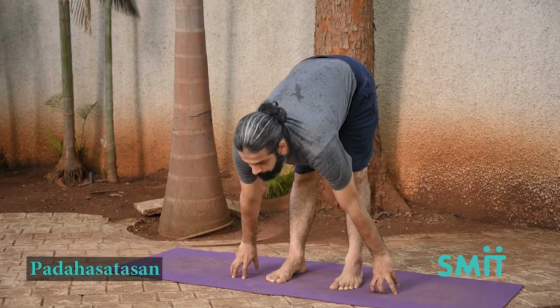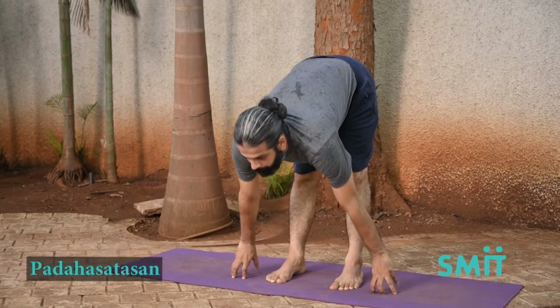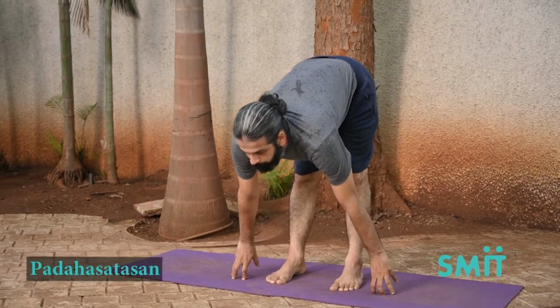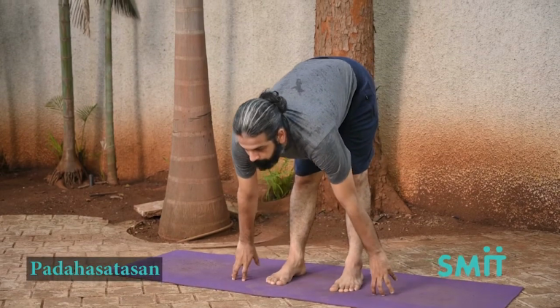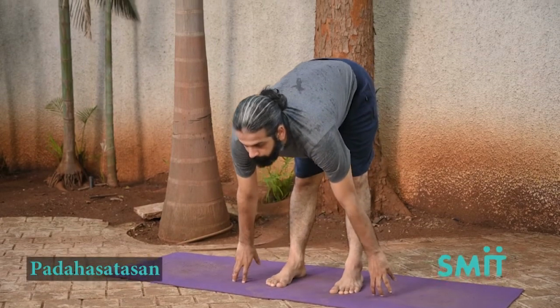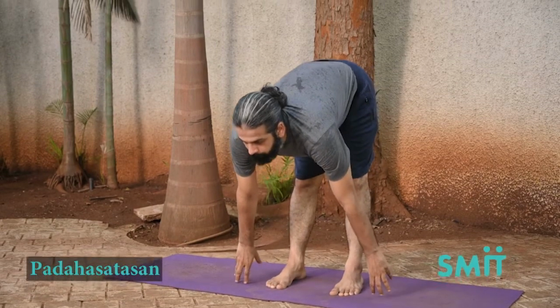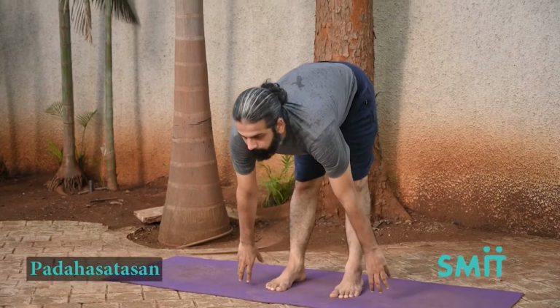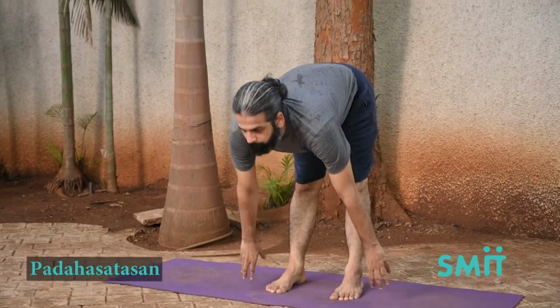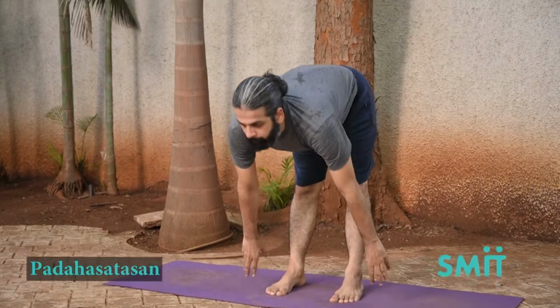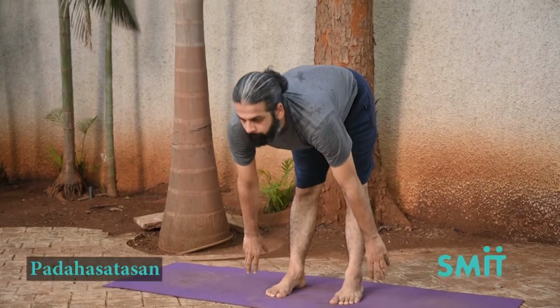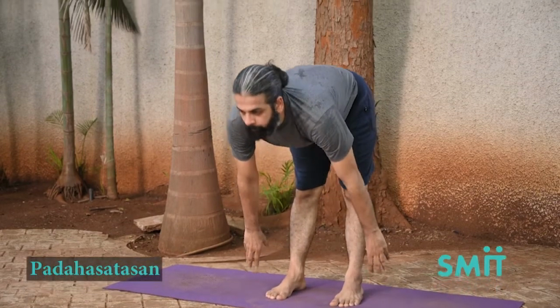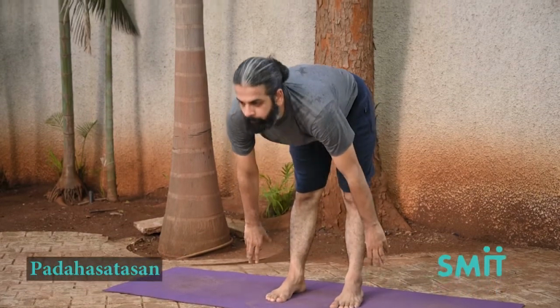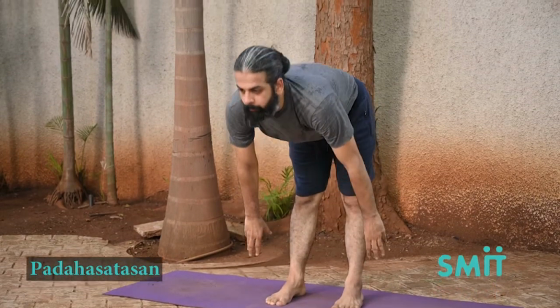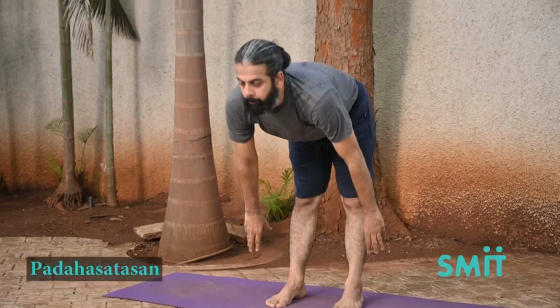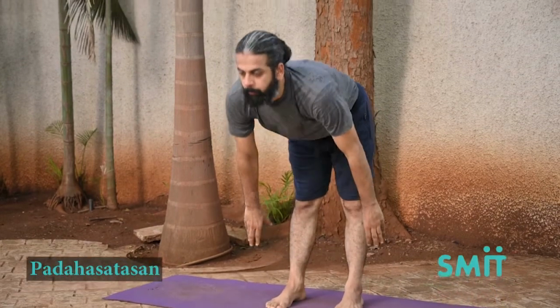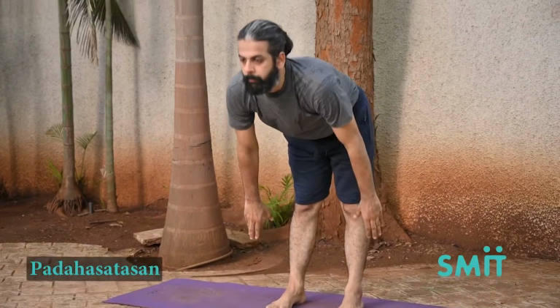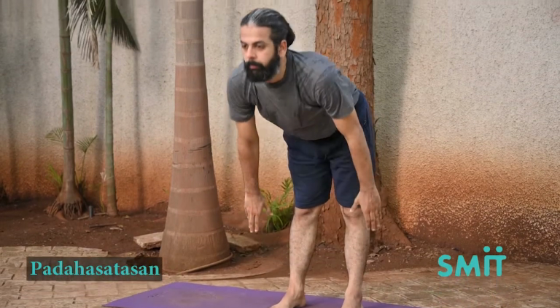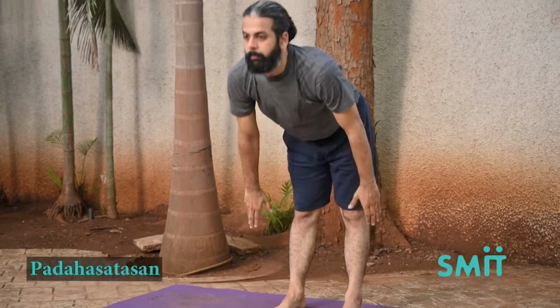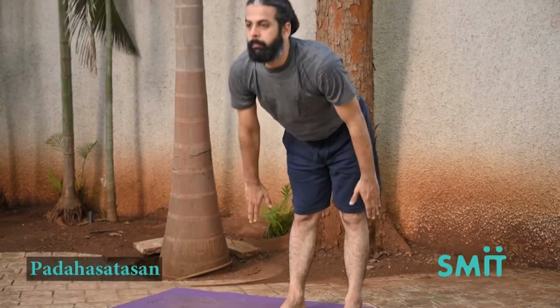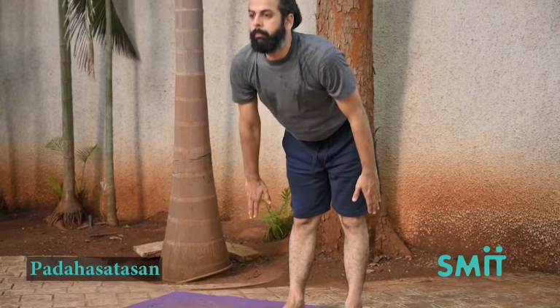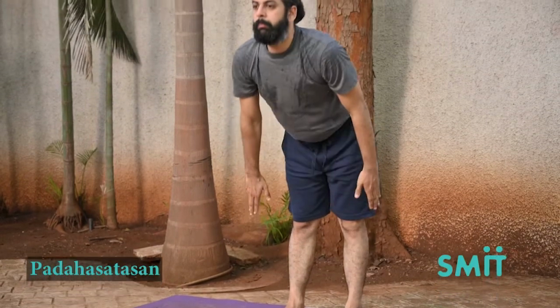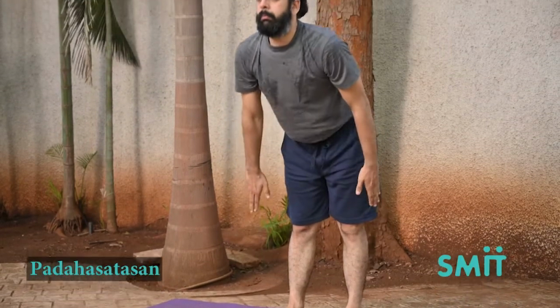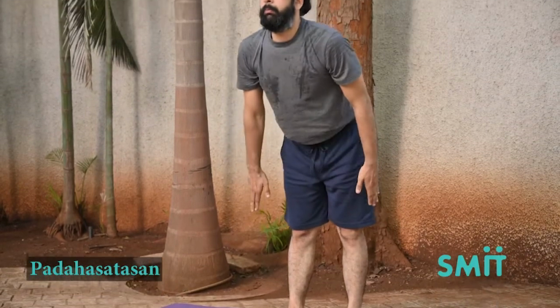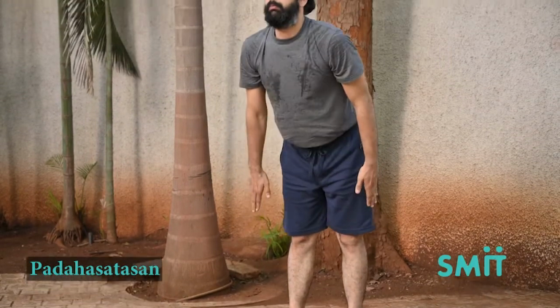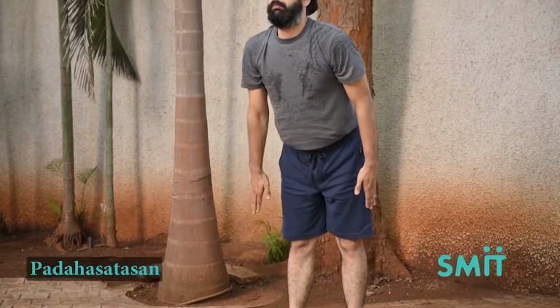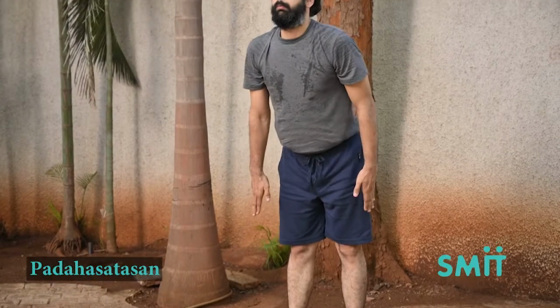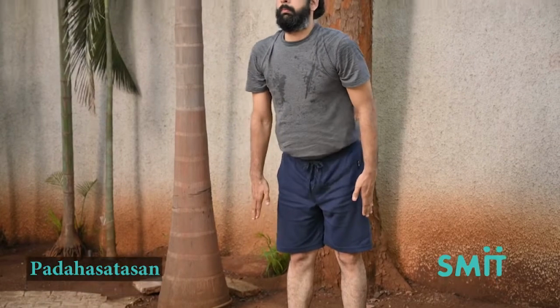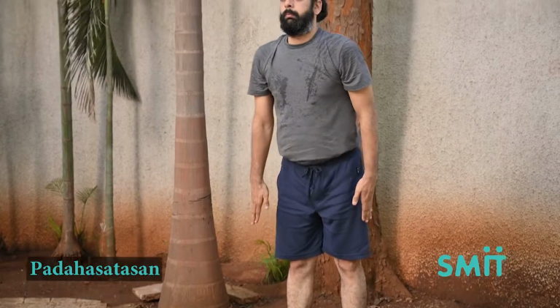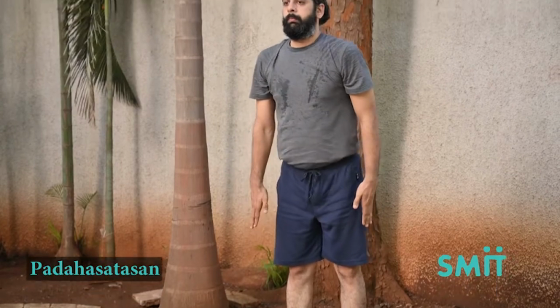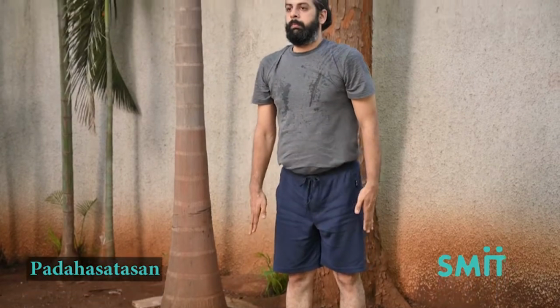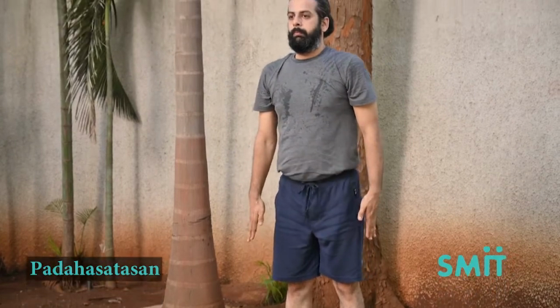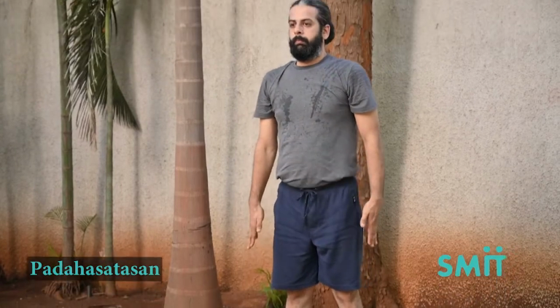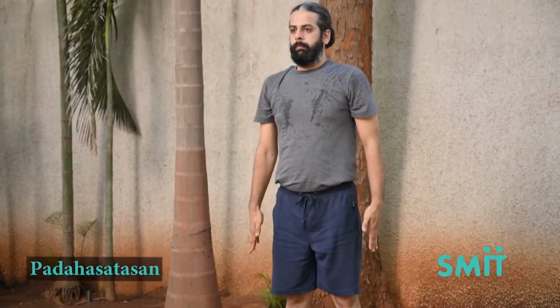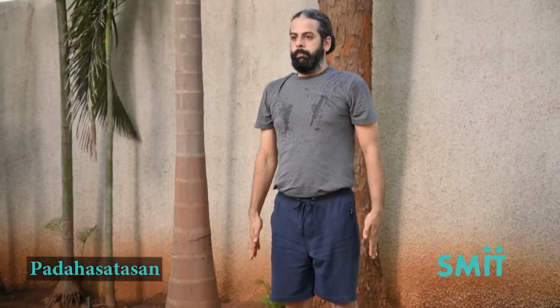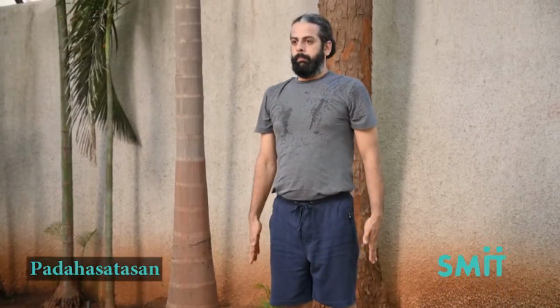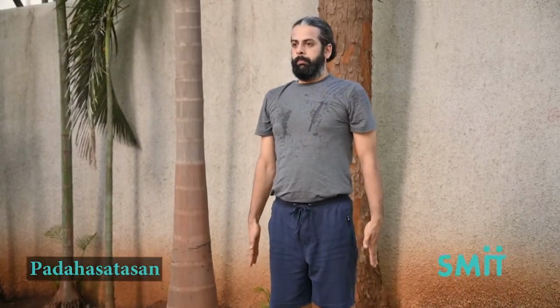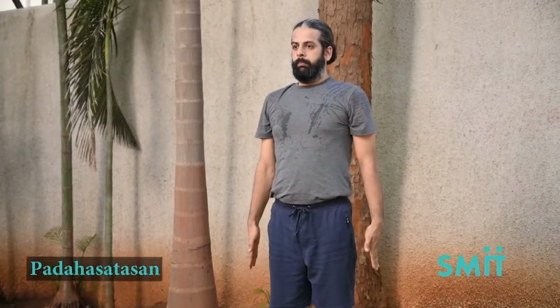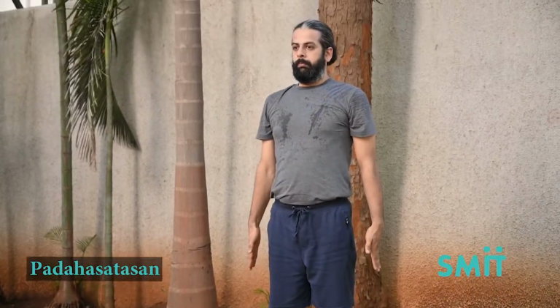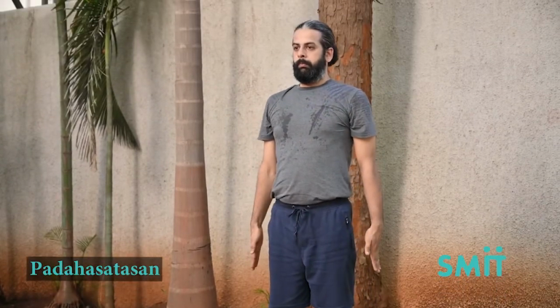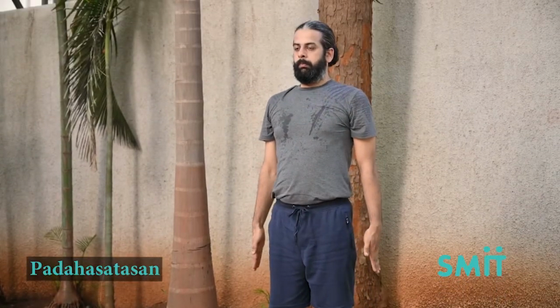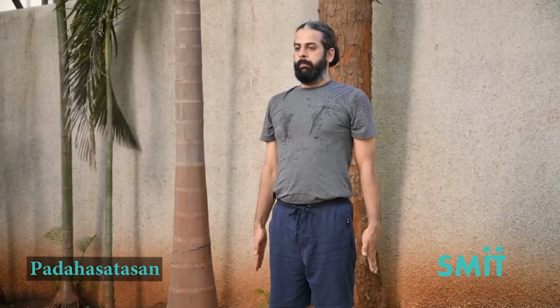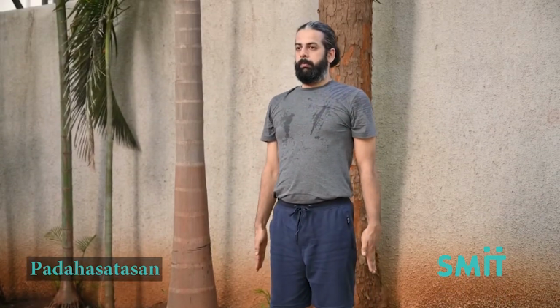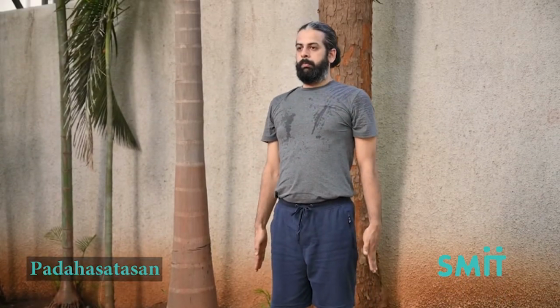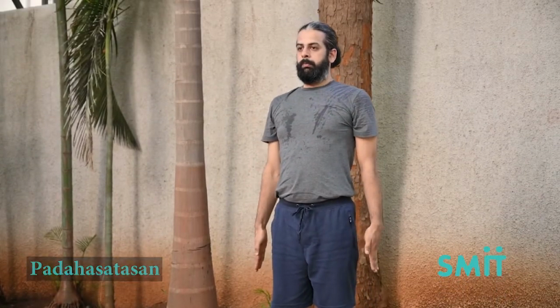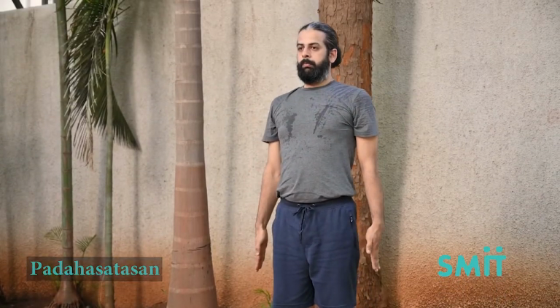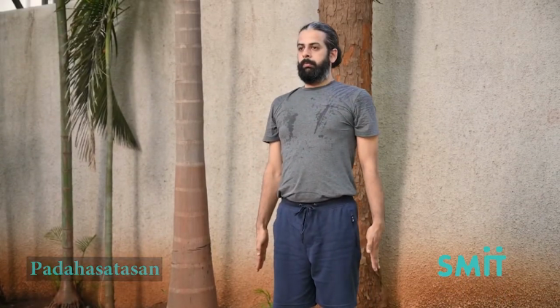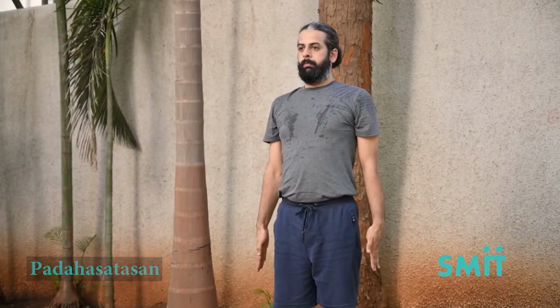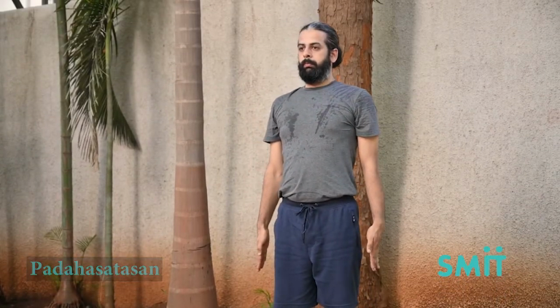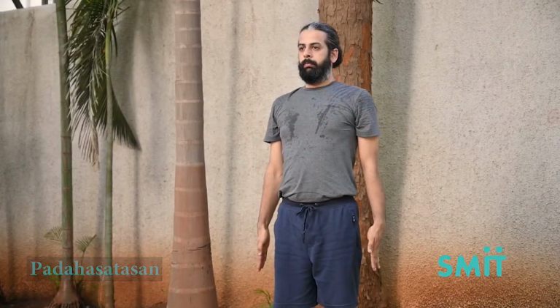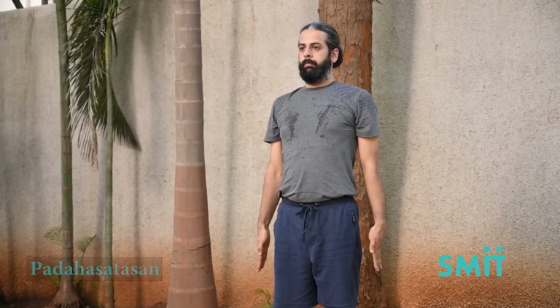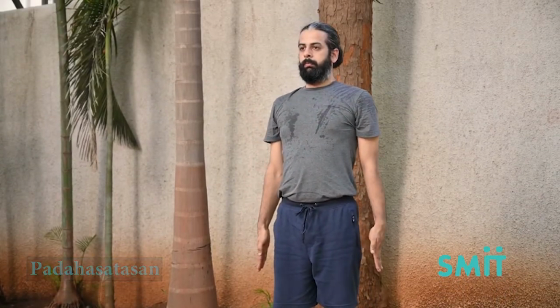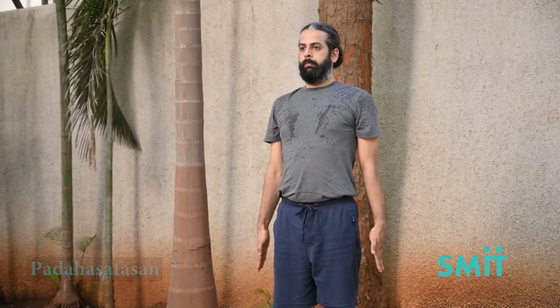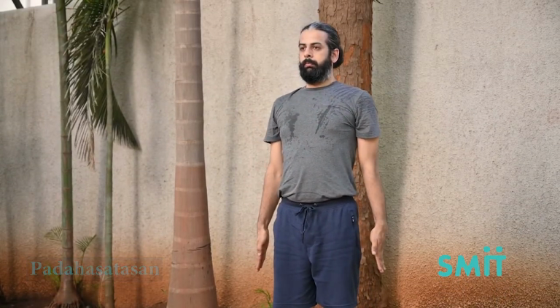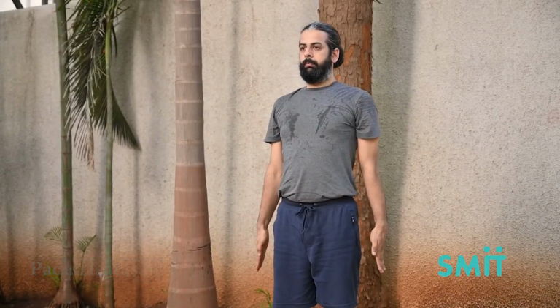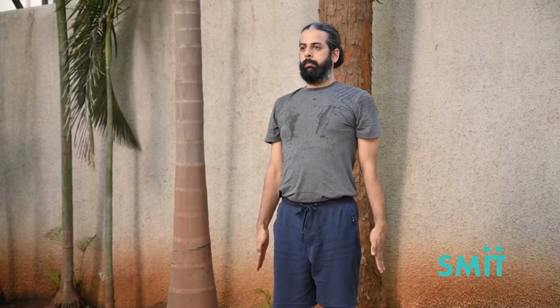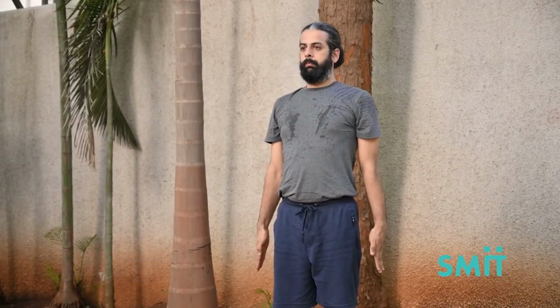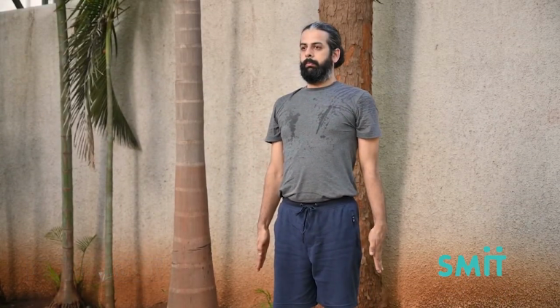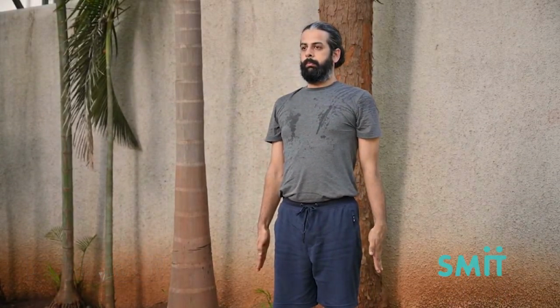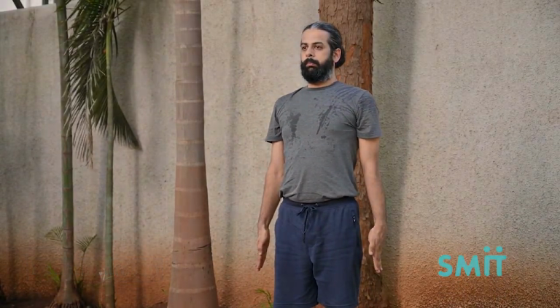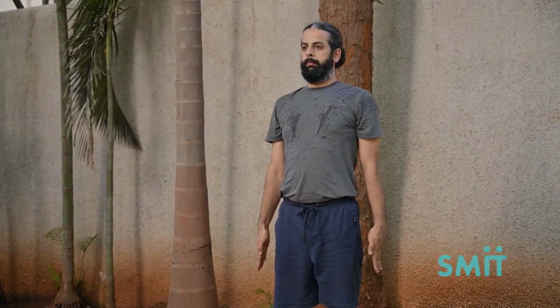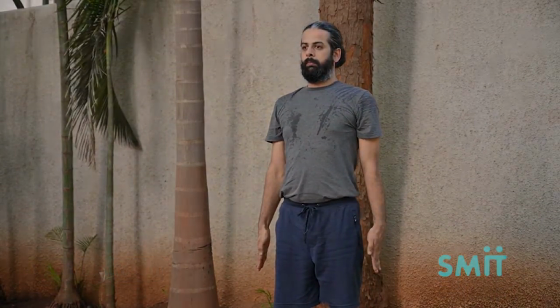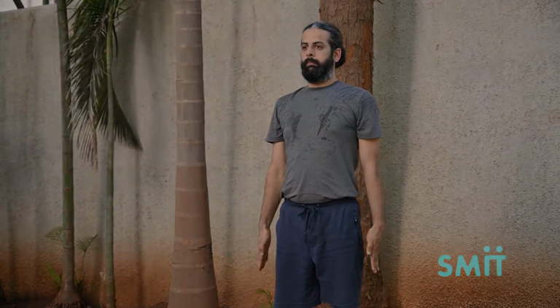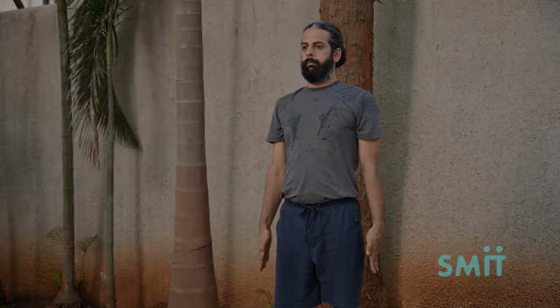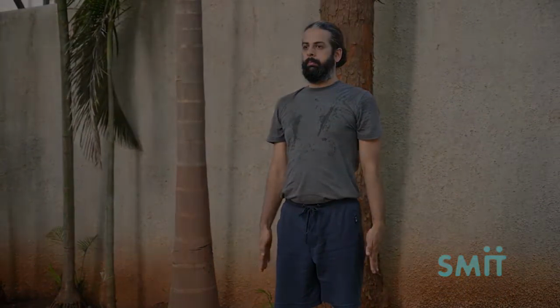Take two breaths. Inhale, stand up and return to Tadasana.